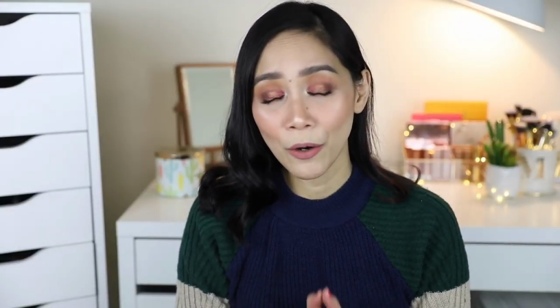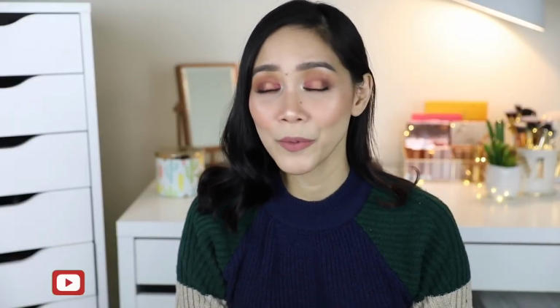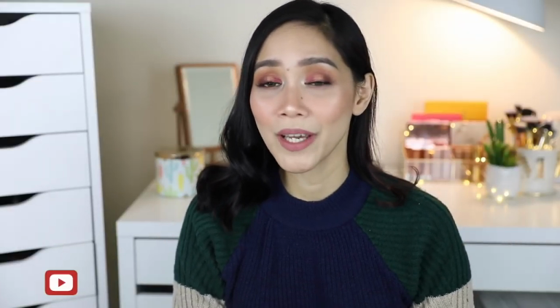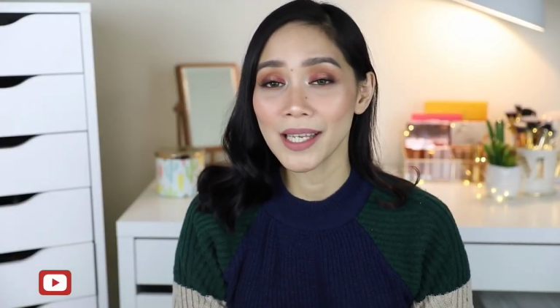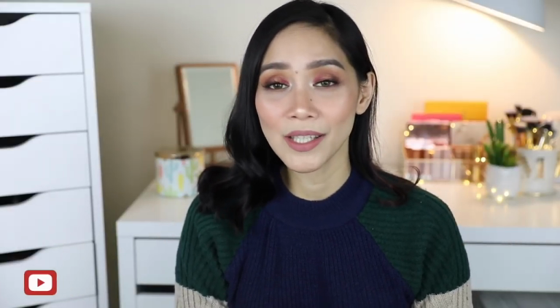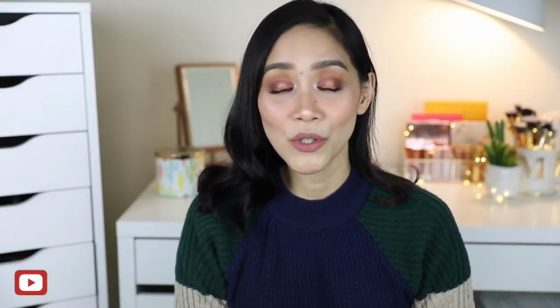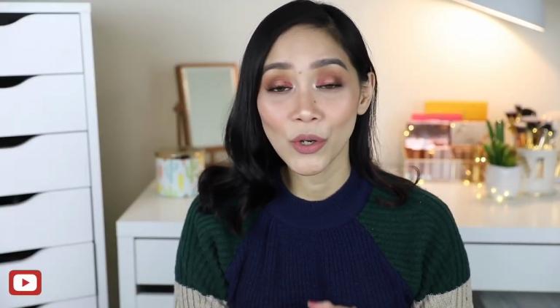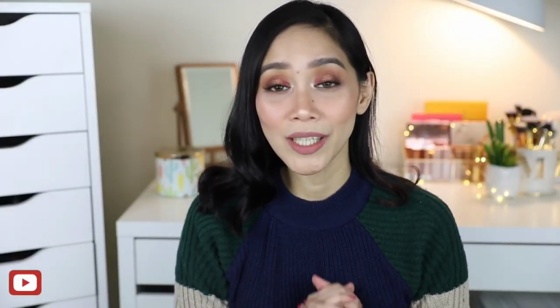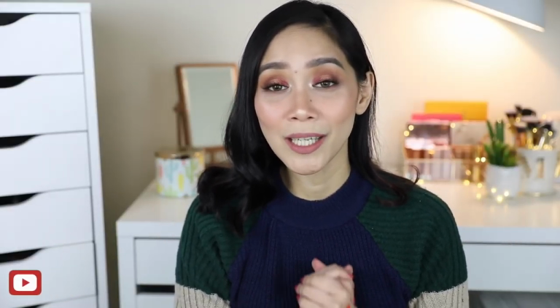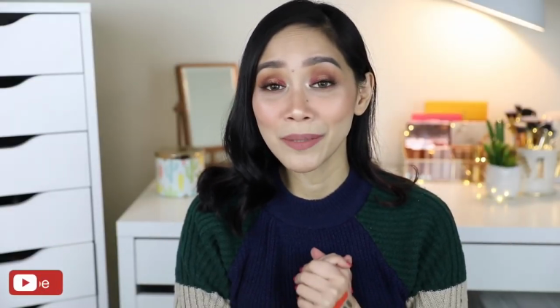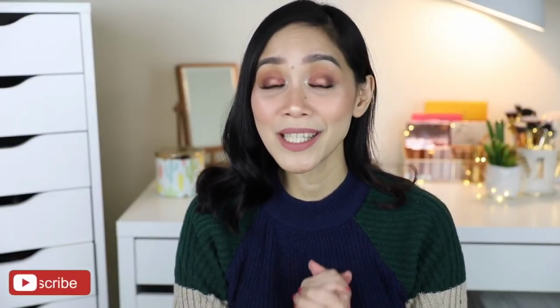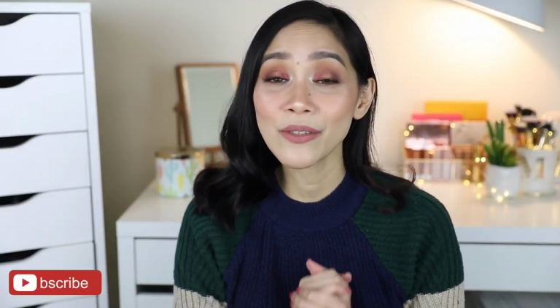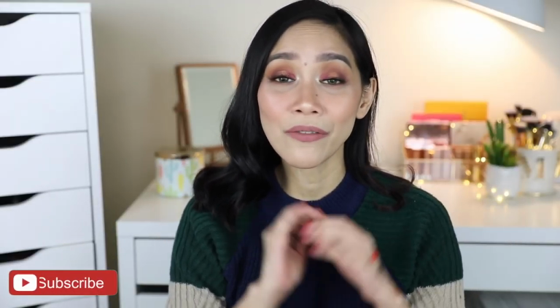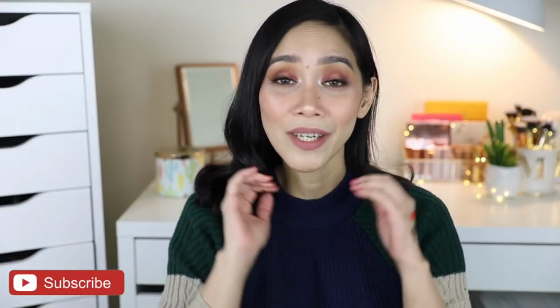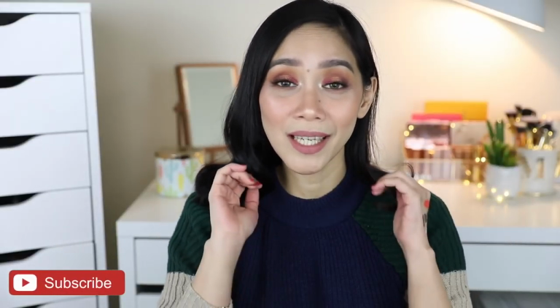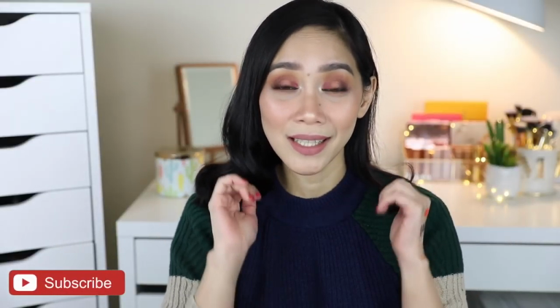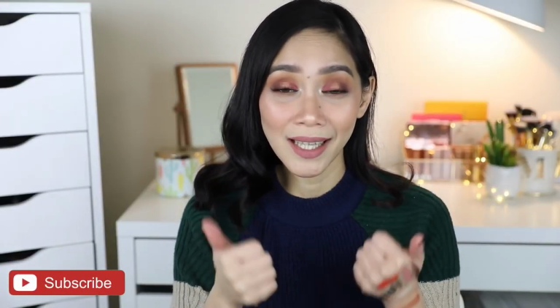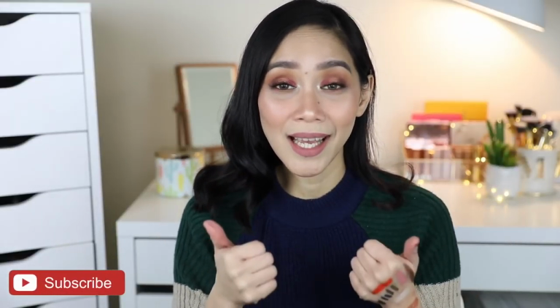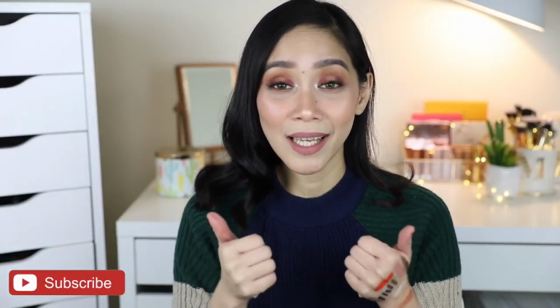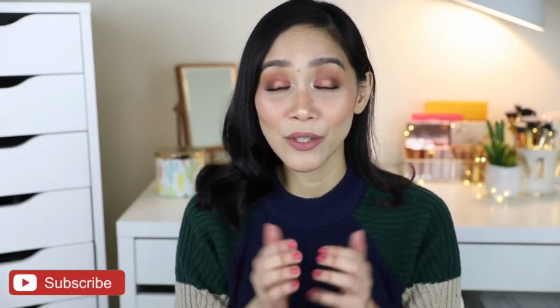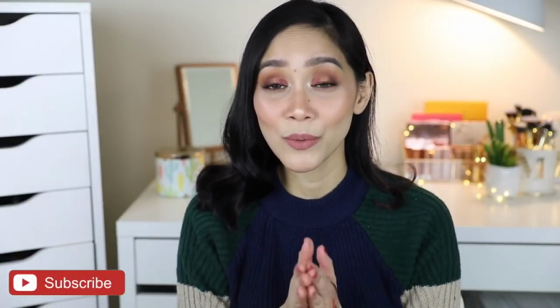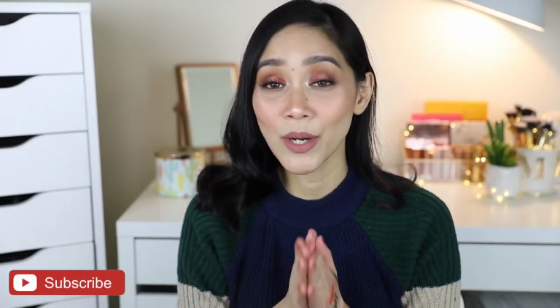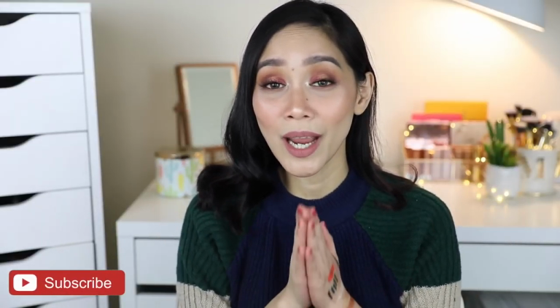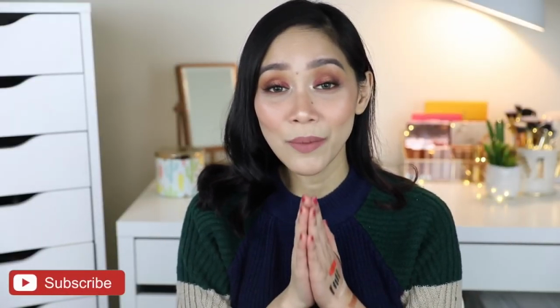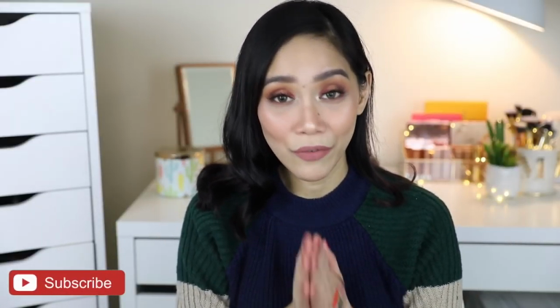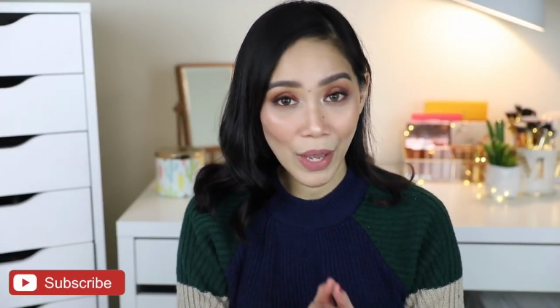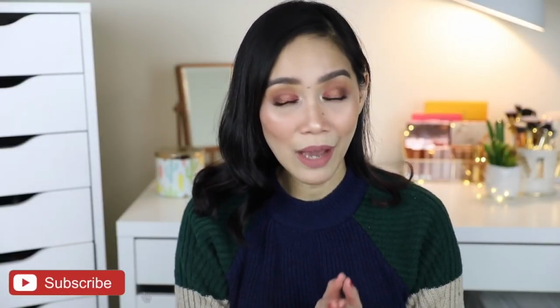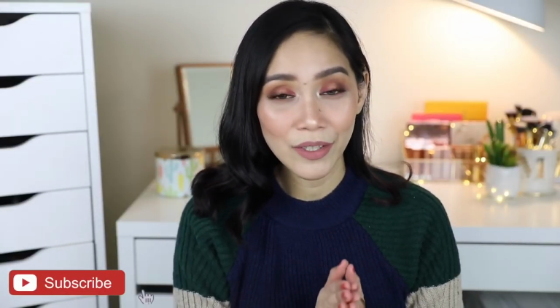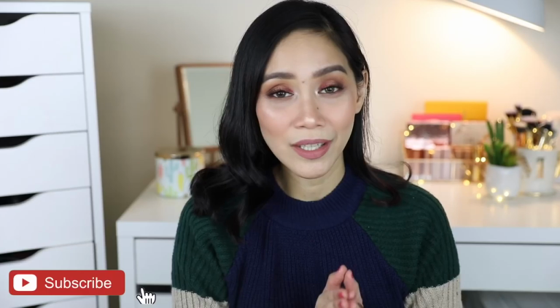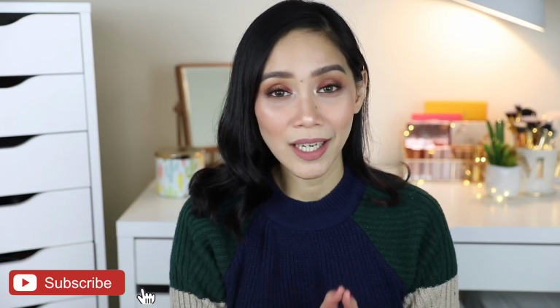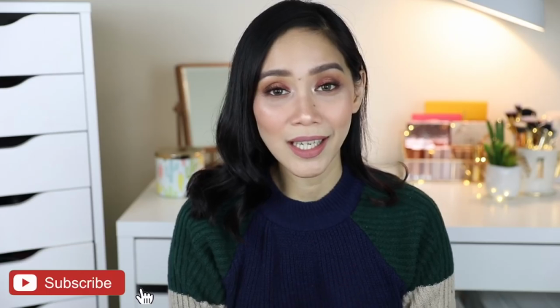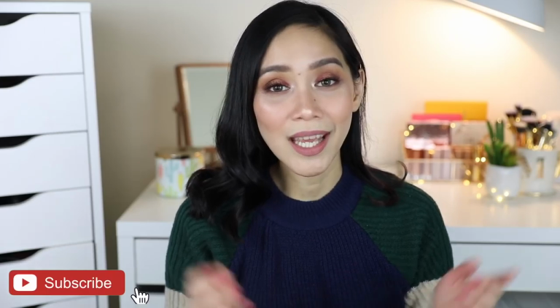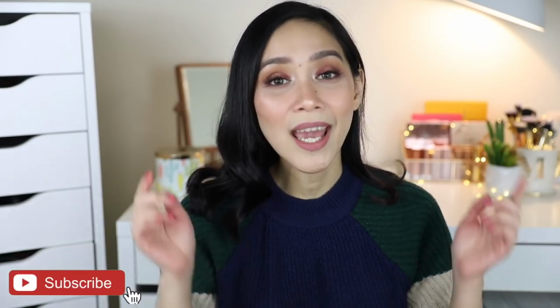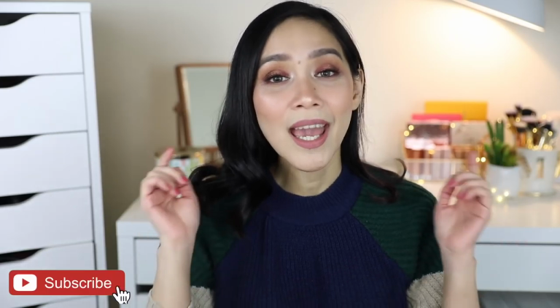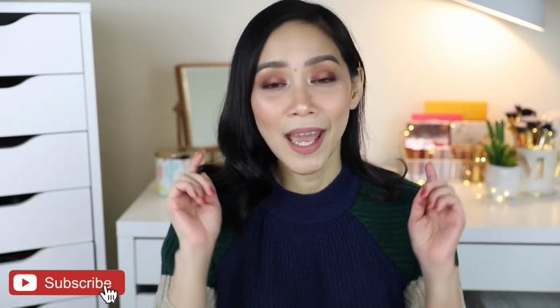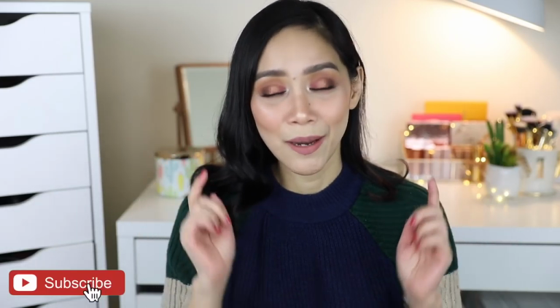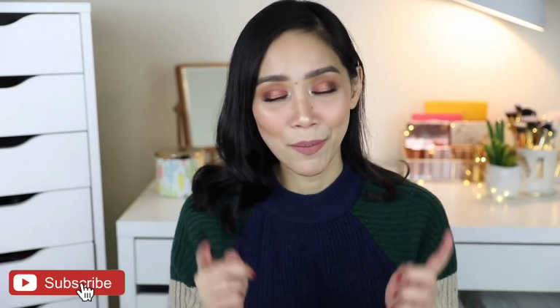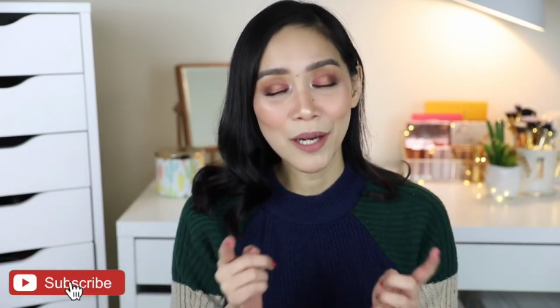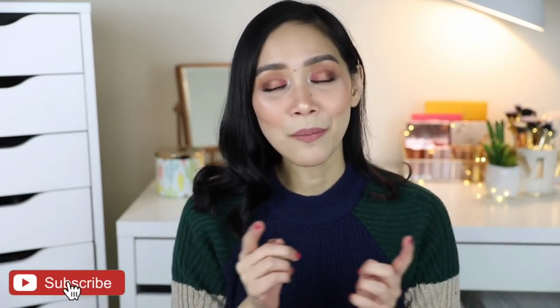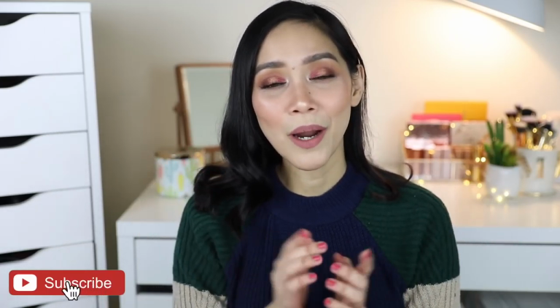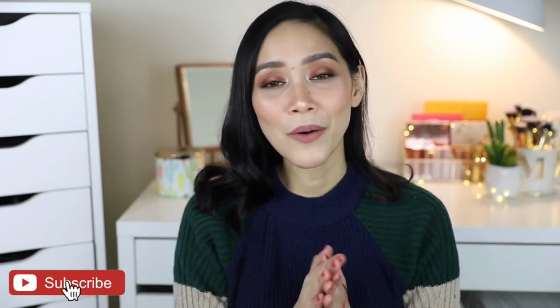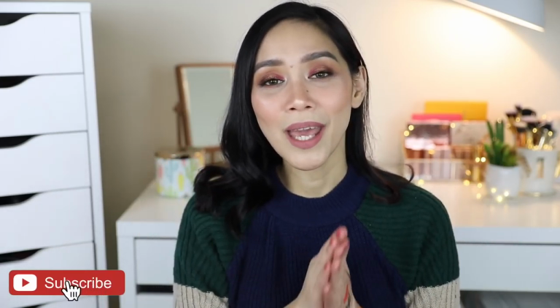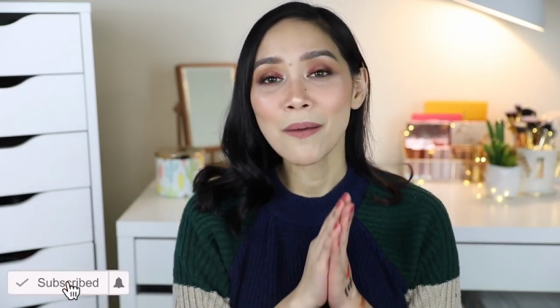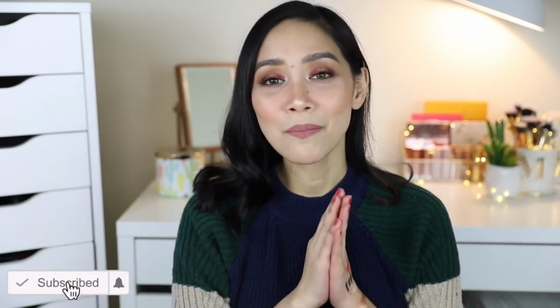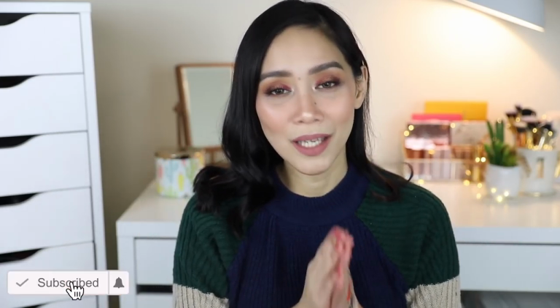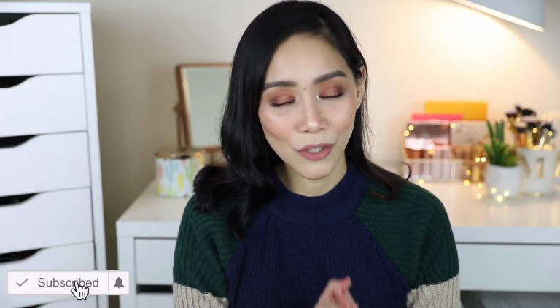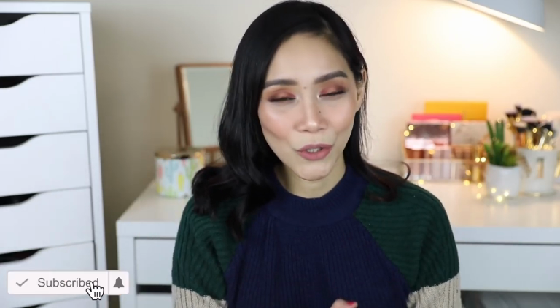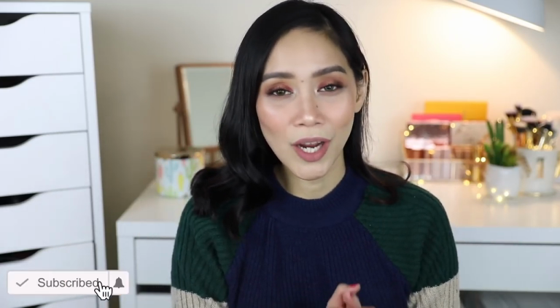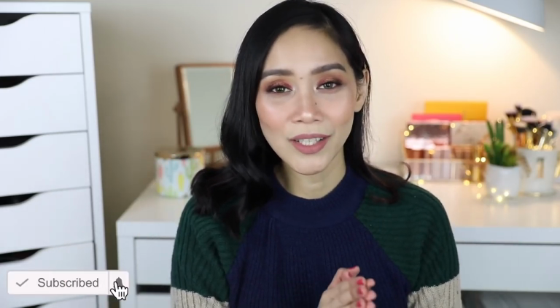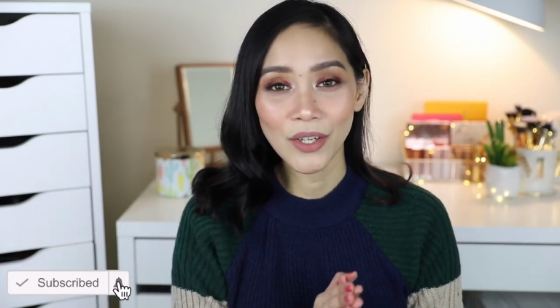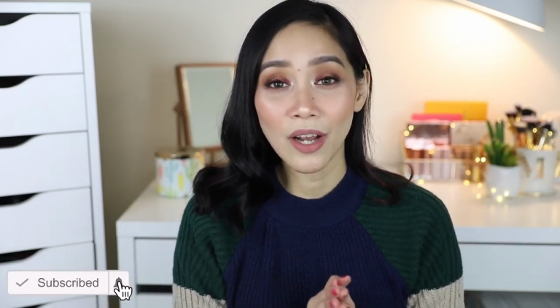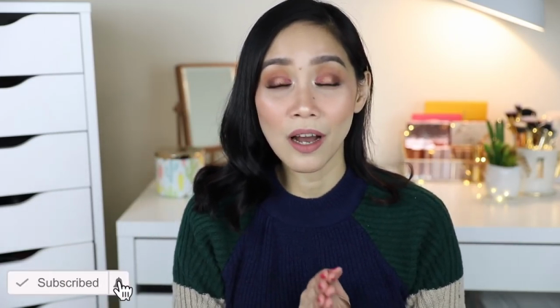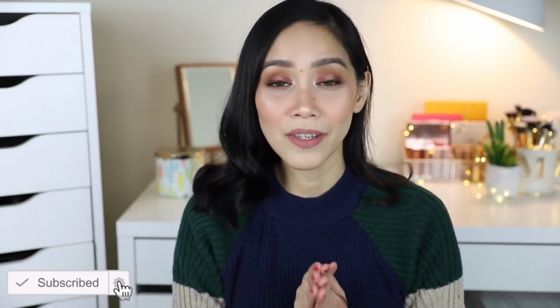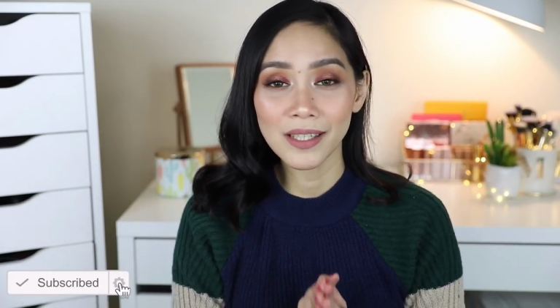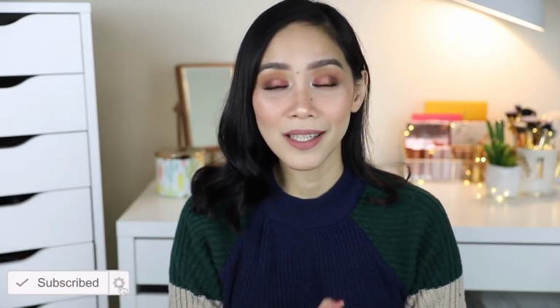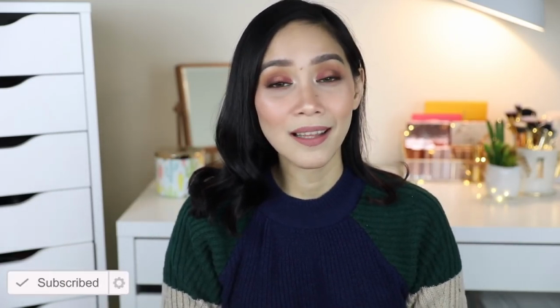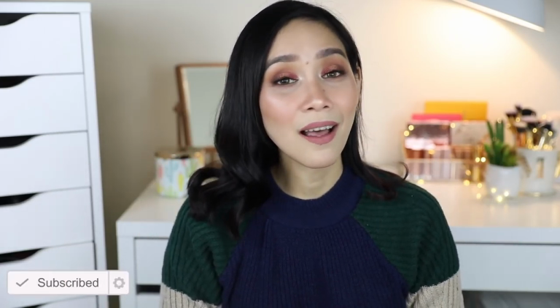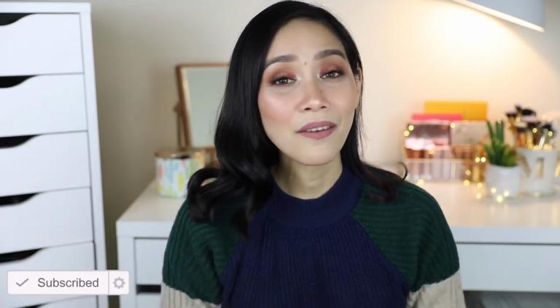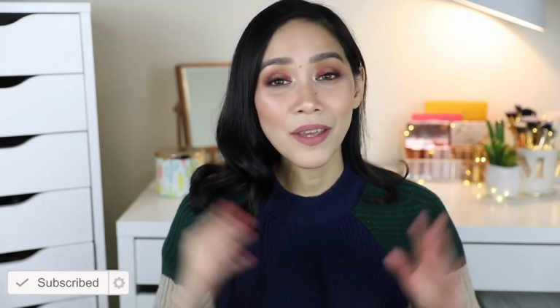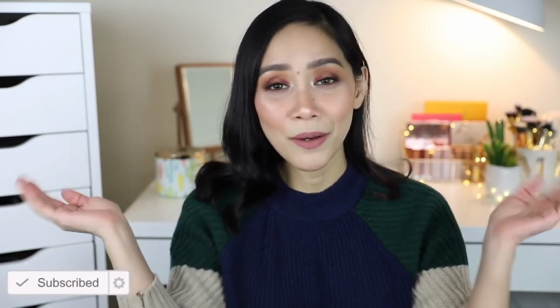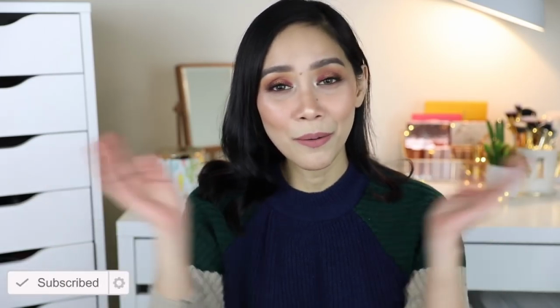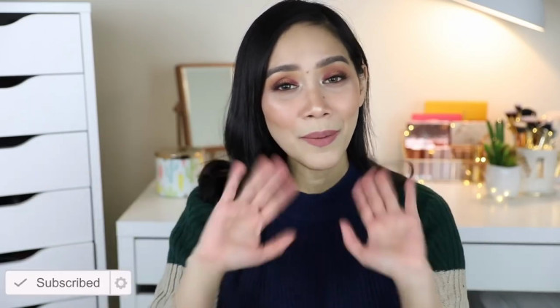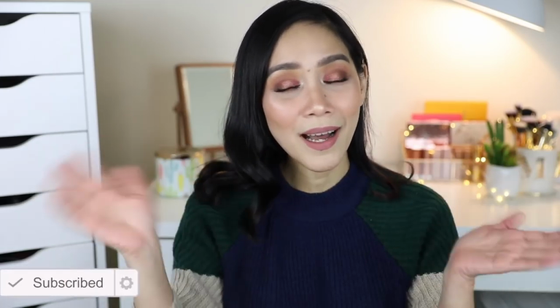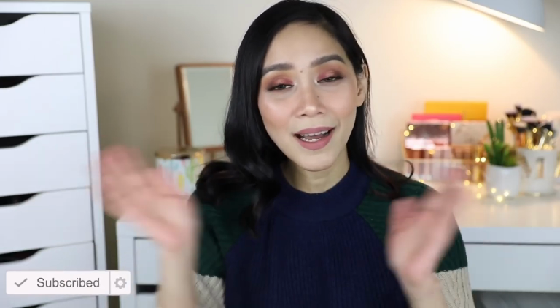I hope you guys enjoyed it. Please do not forget to like and subscribe if you haven't already. And may your brow game be as strong as your coffee today. Love you! Bye!